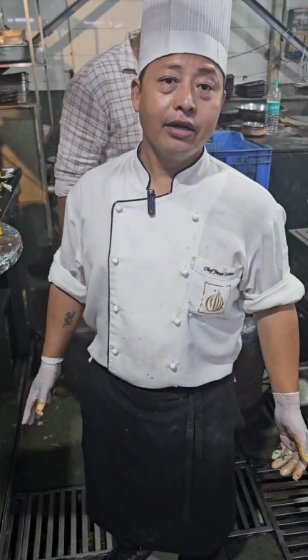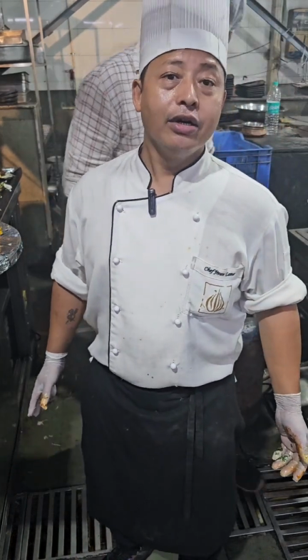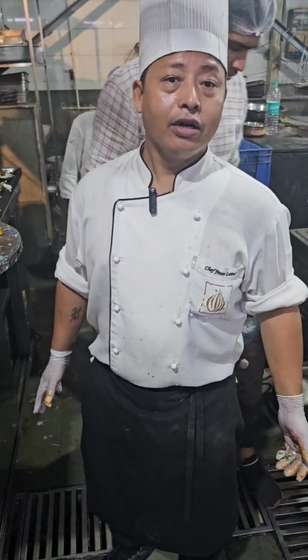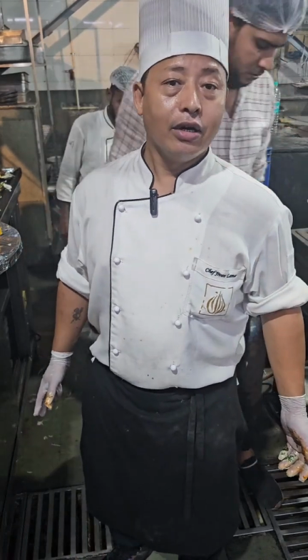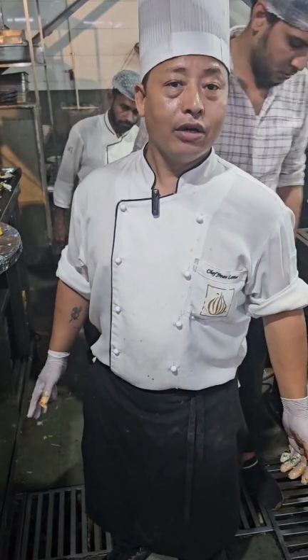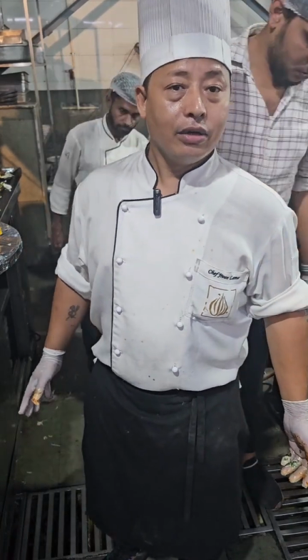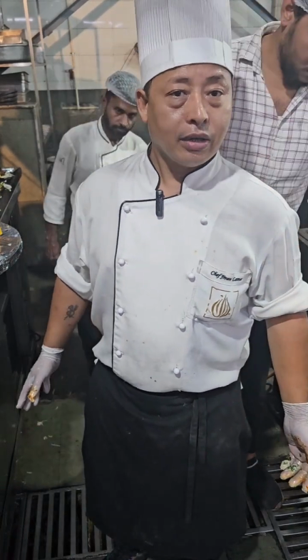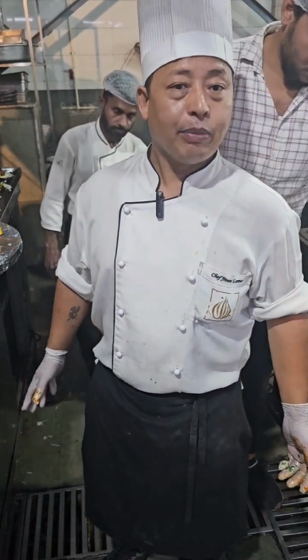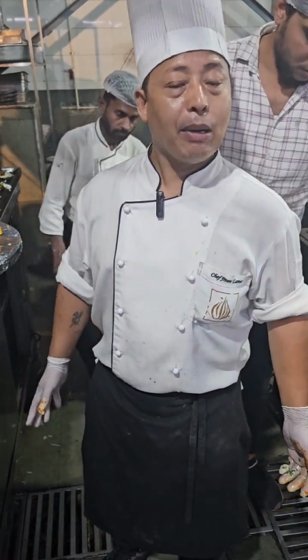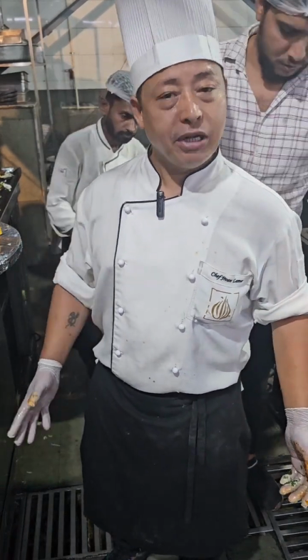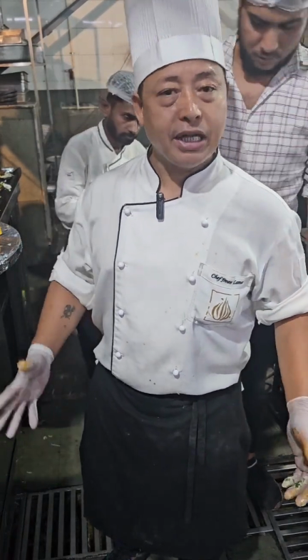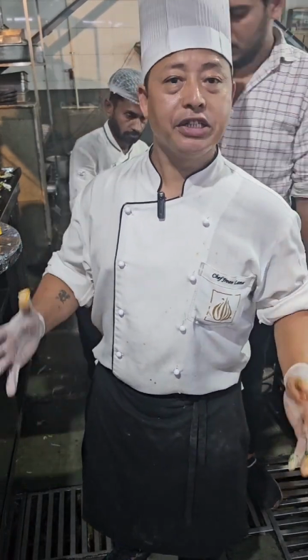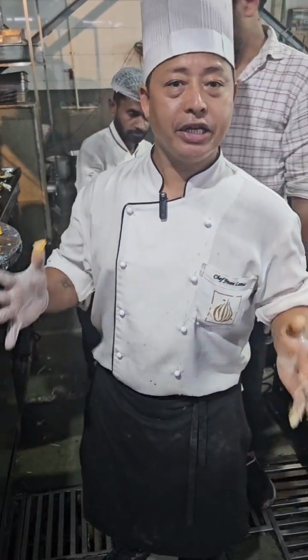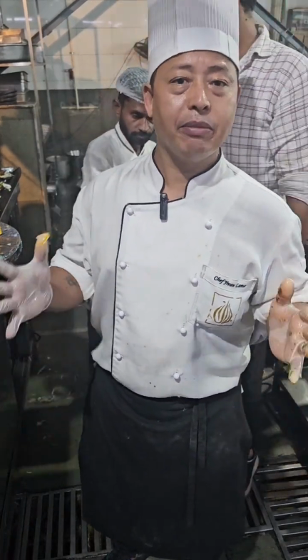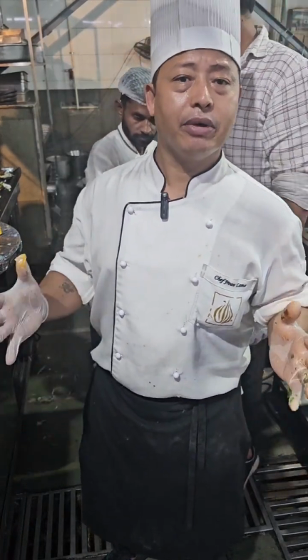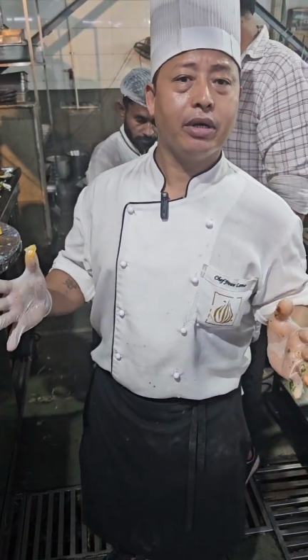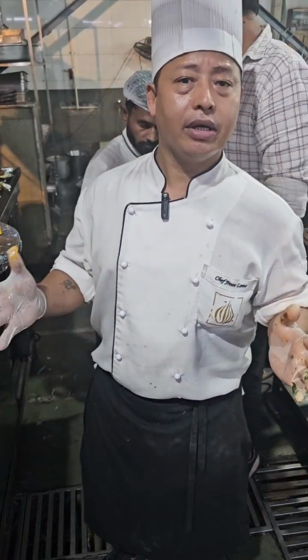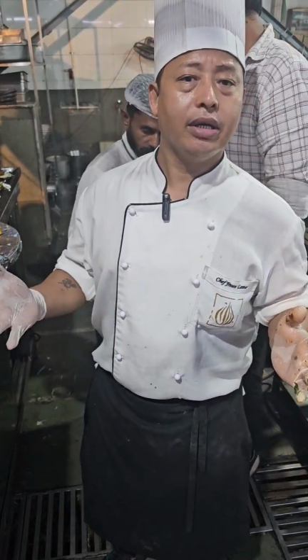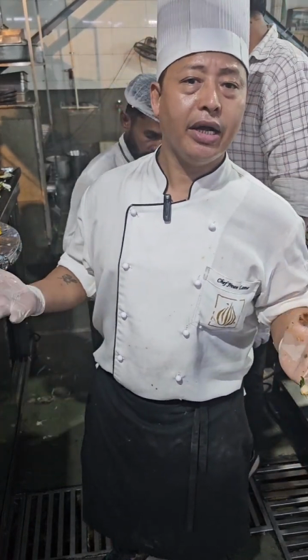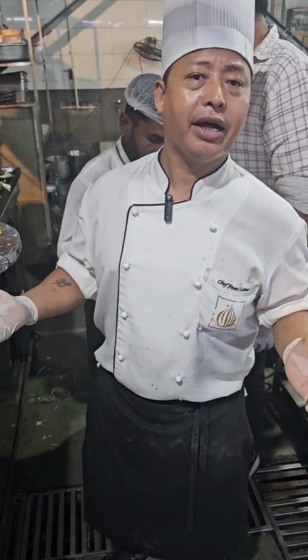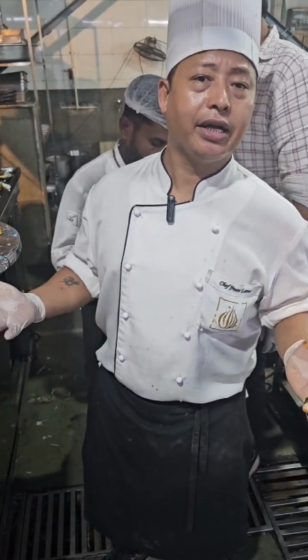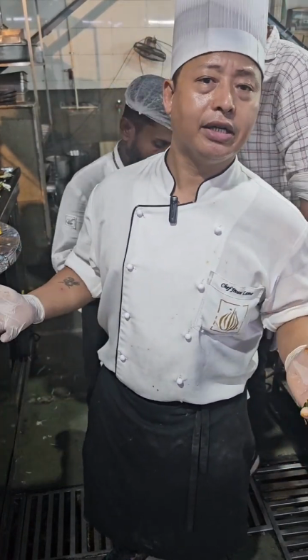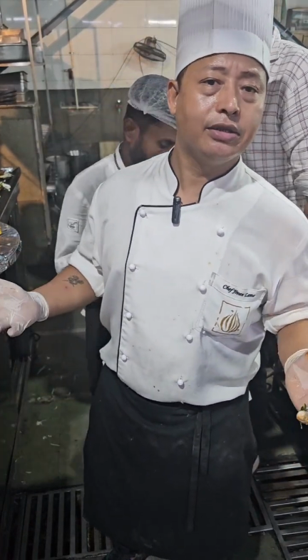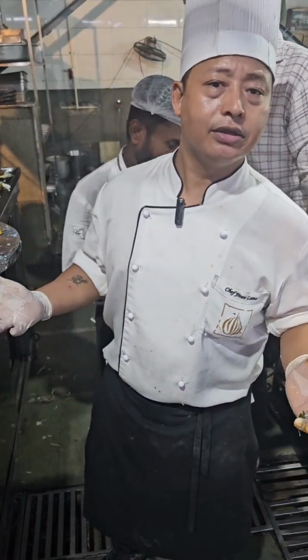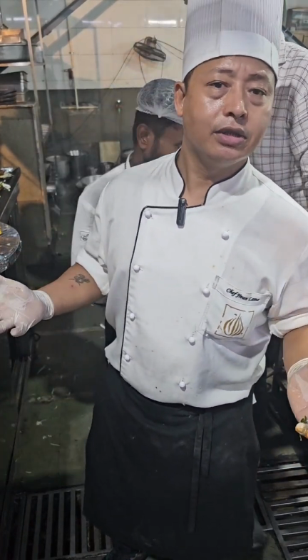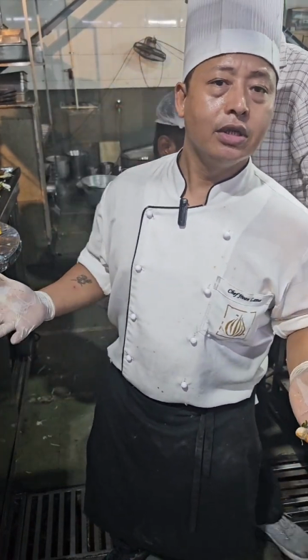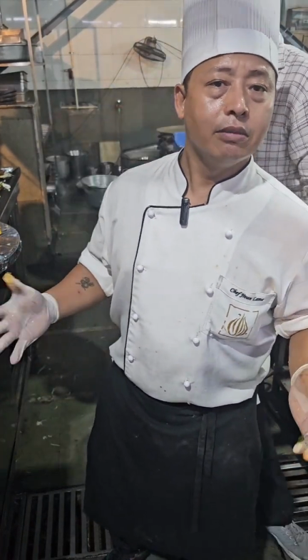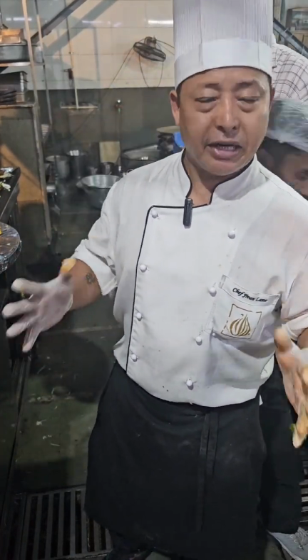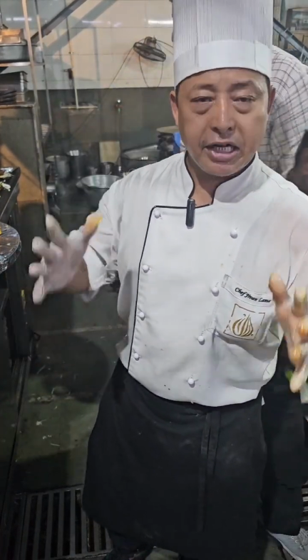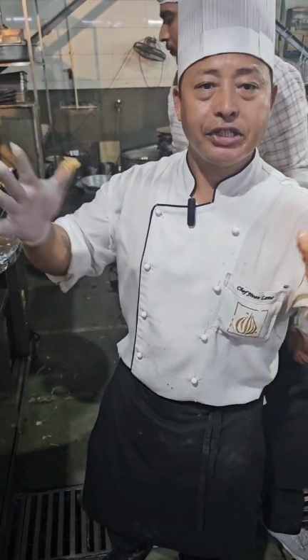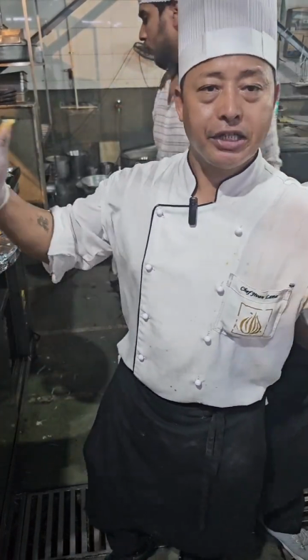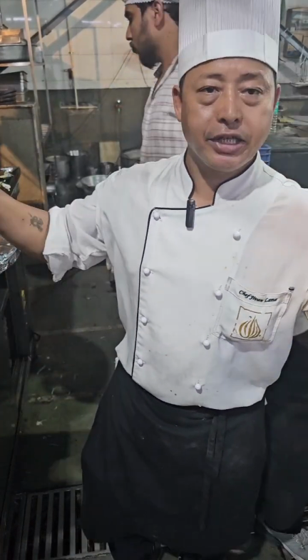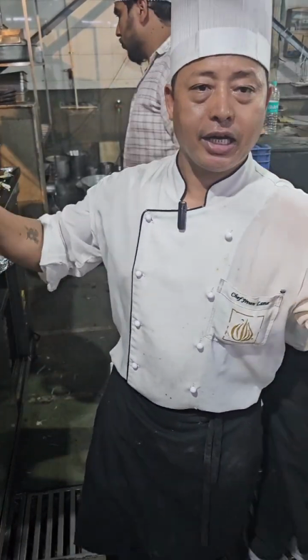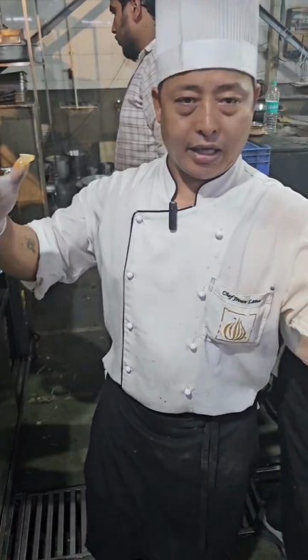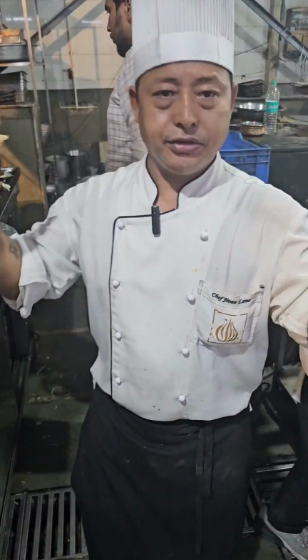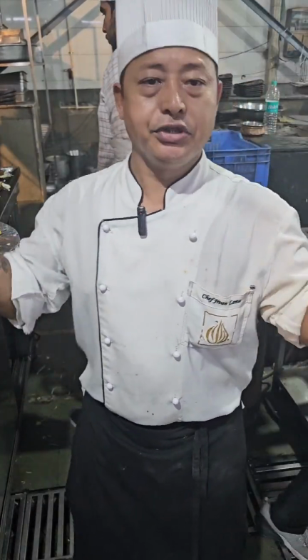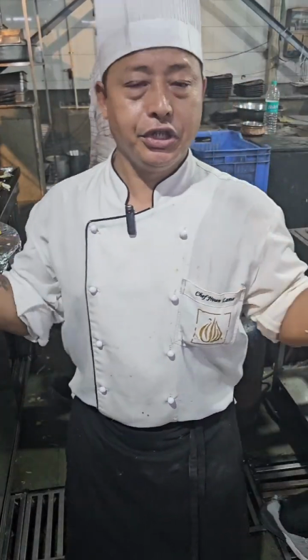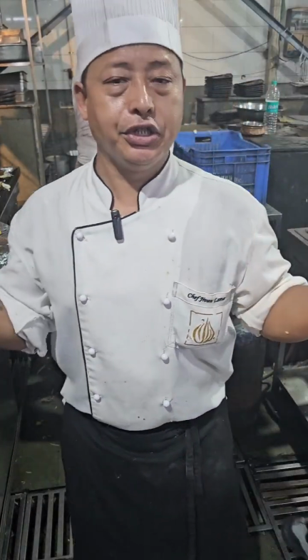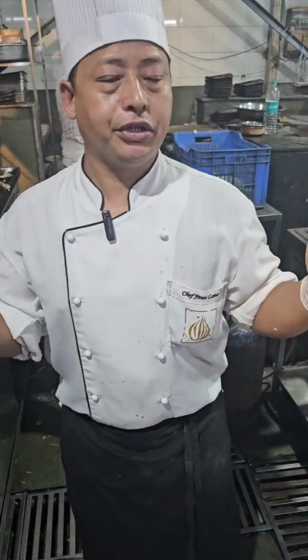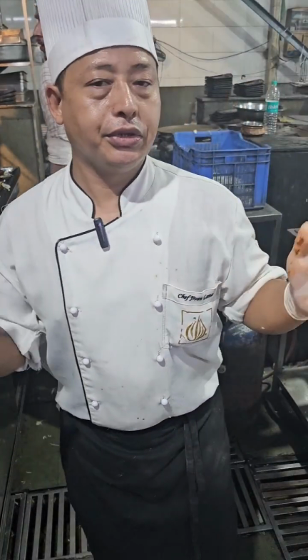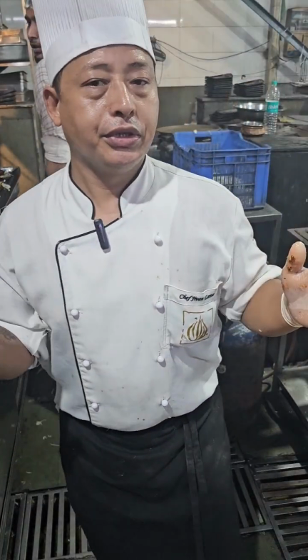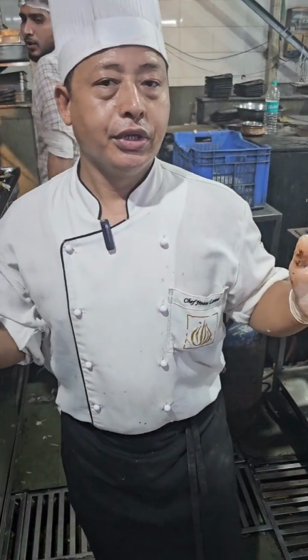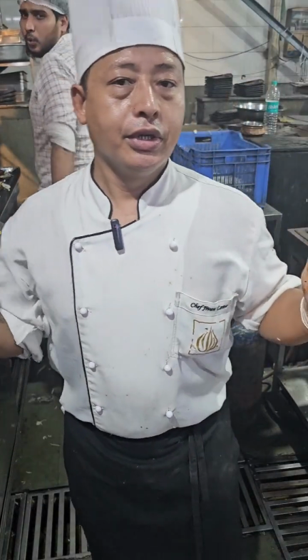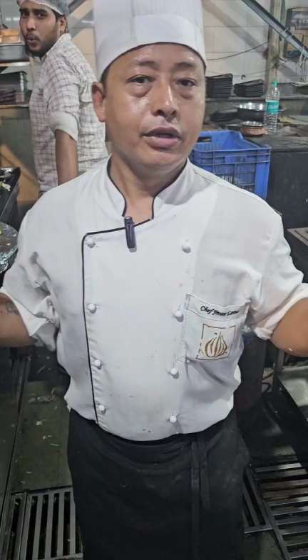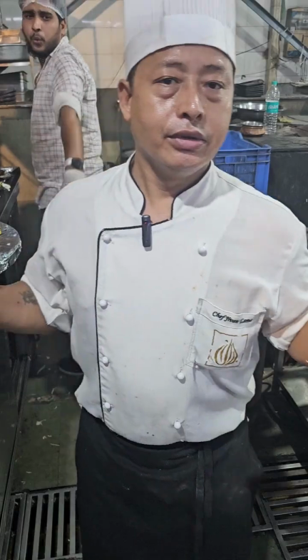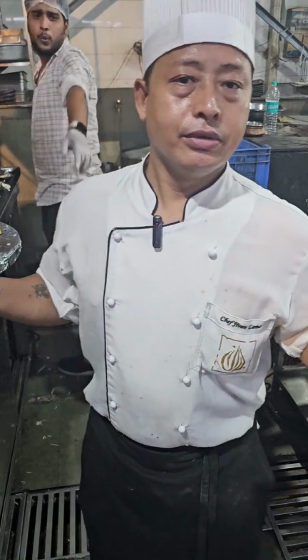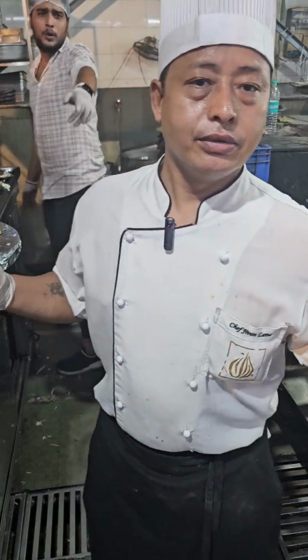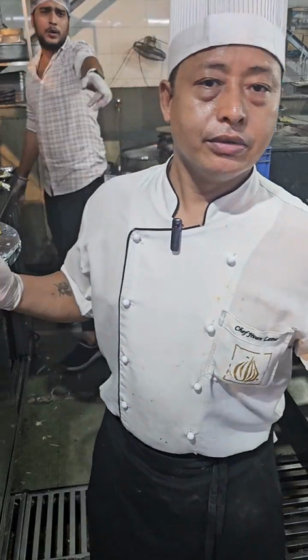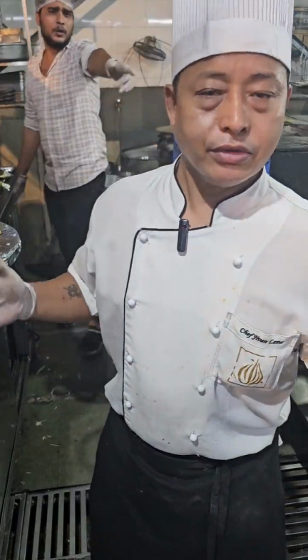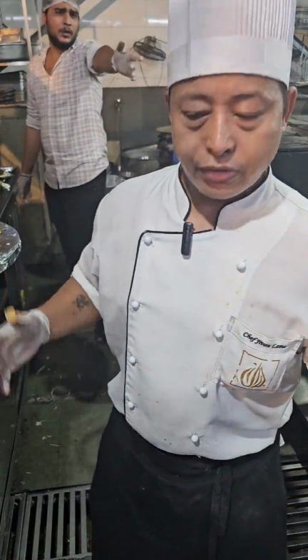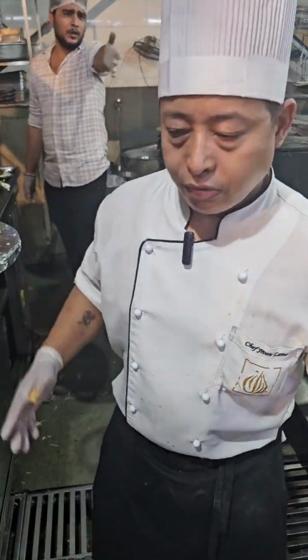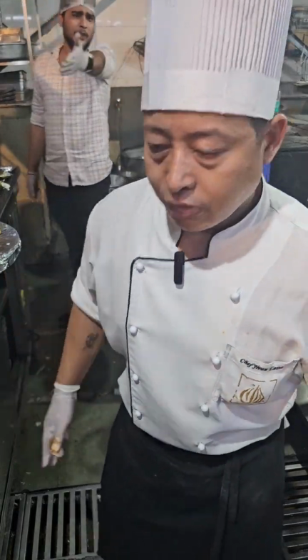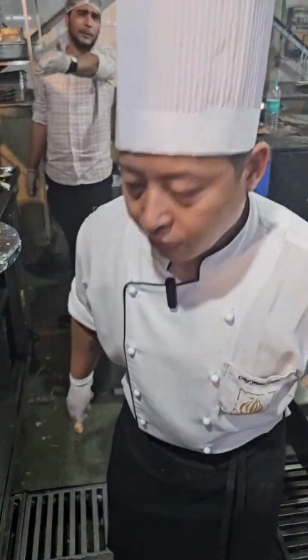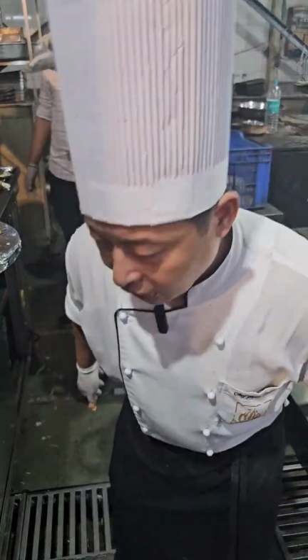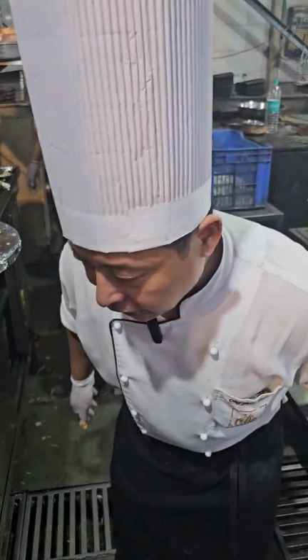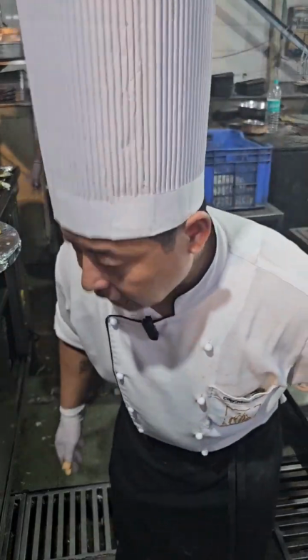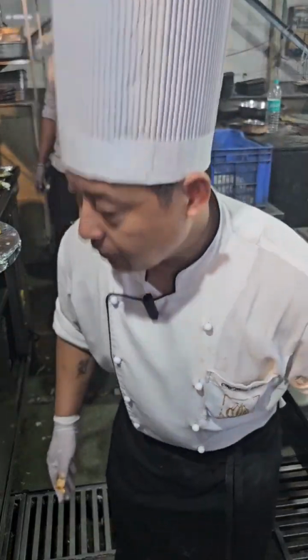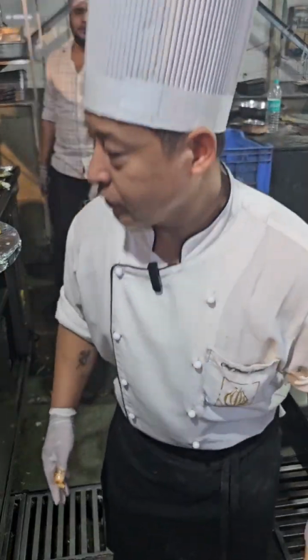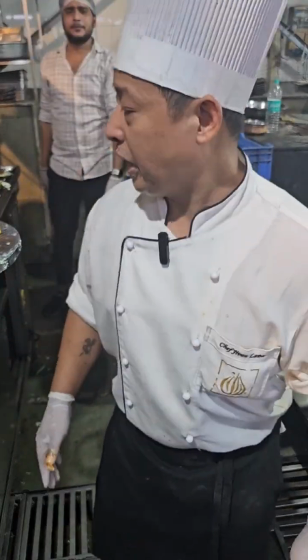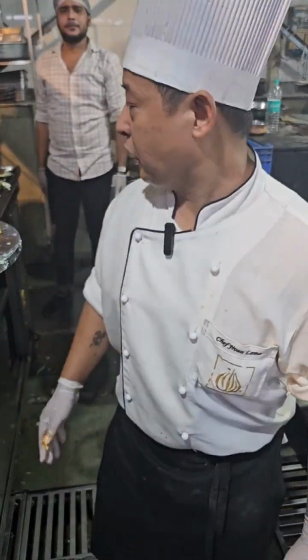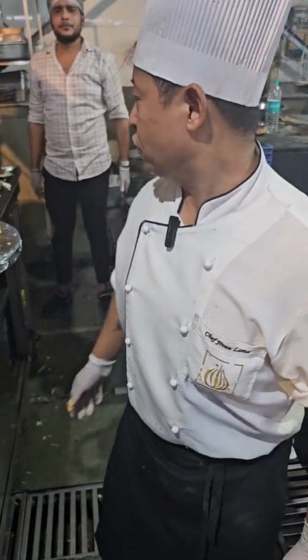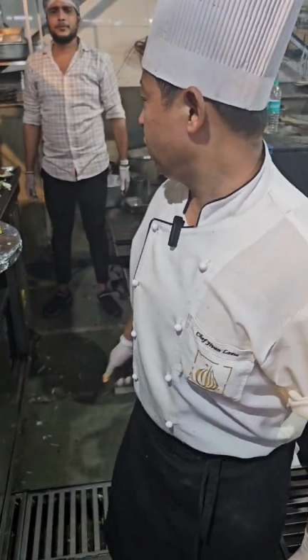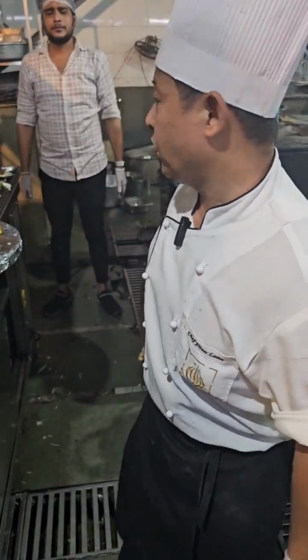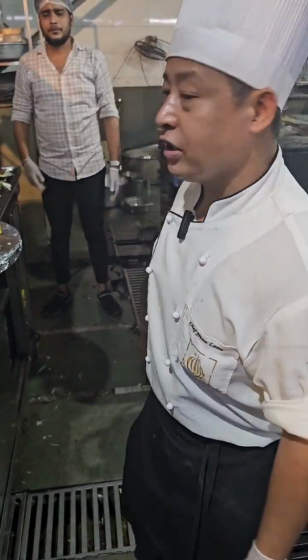Family naan? Yes, family naan. Thank you. Thank you so much.